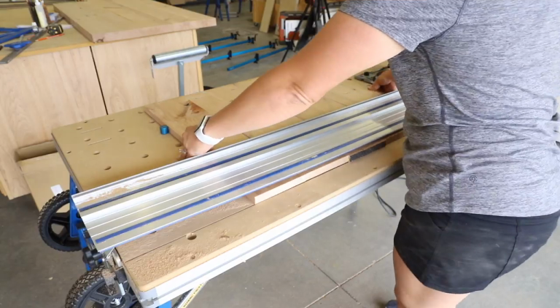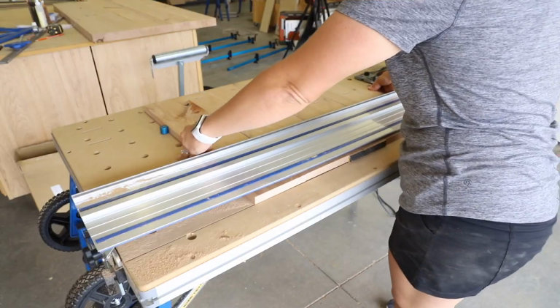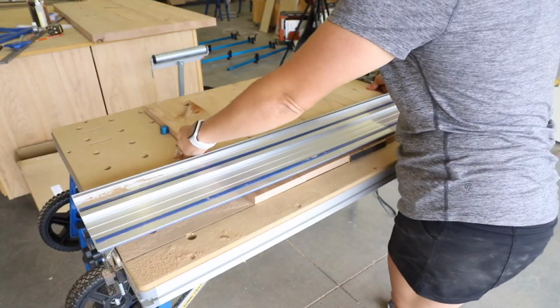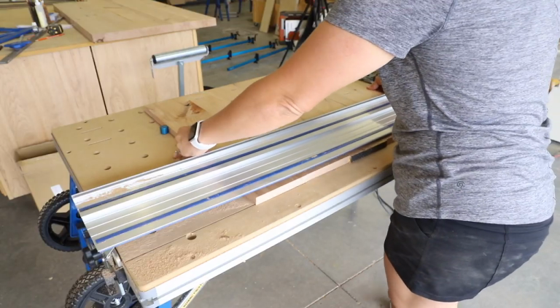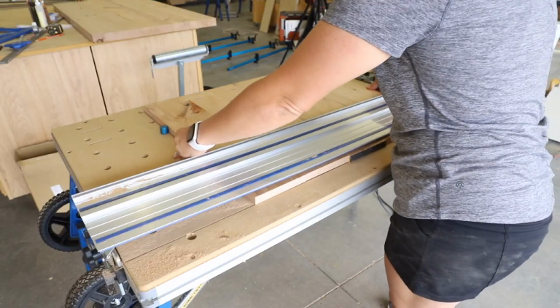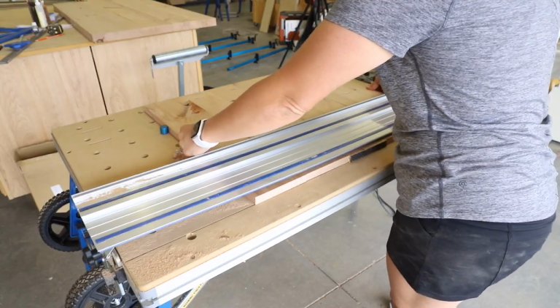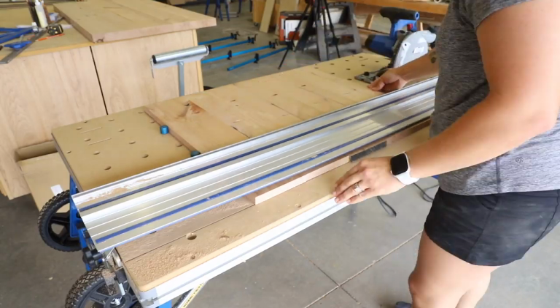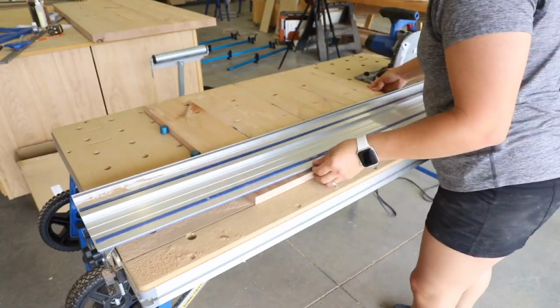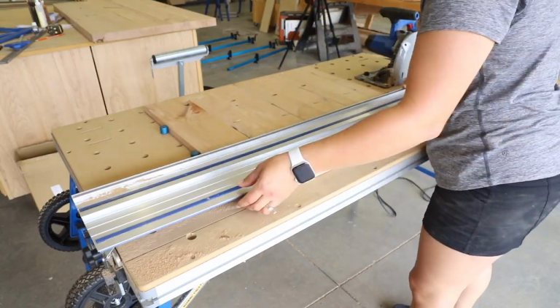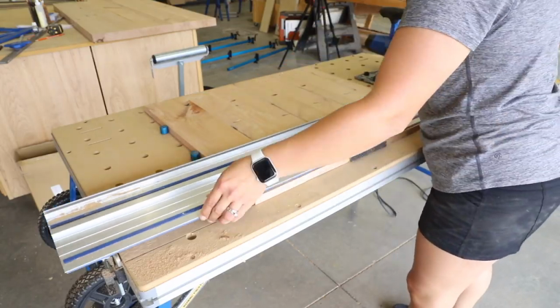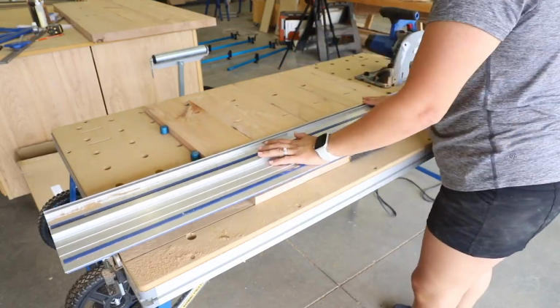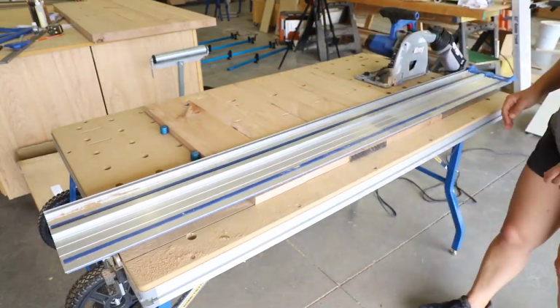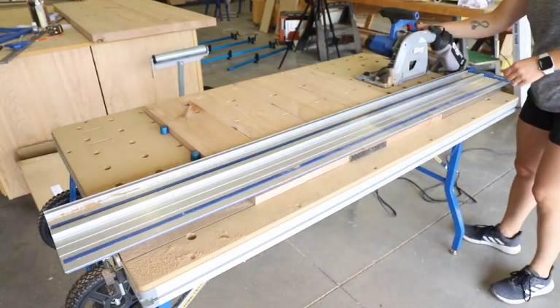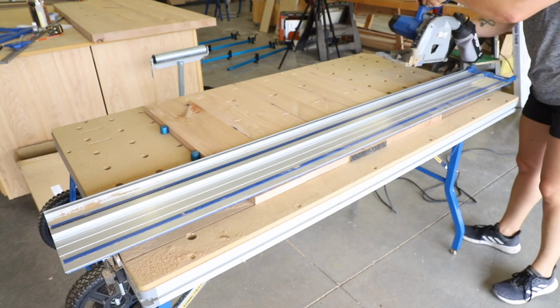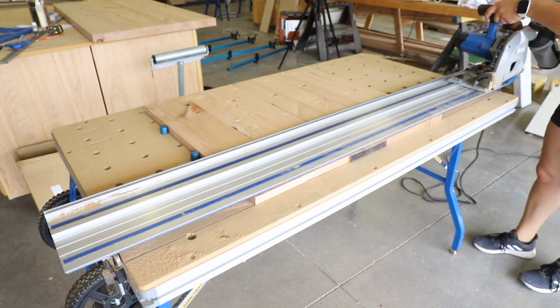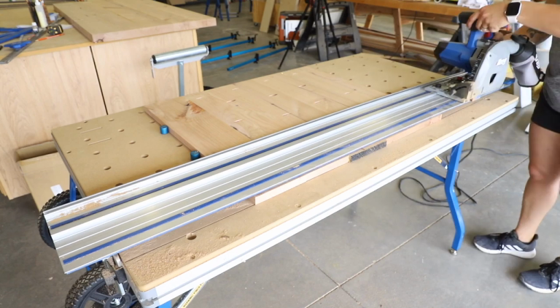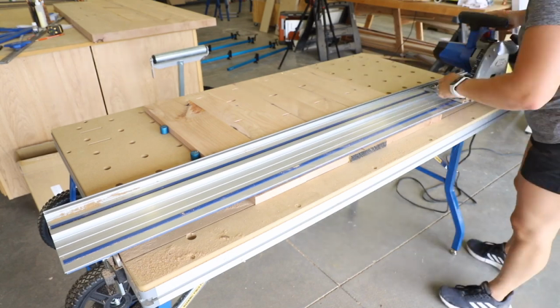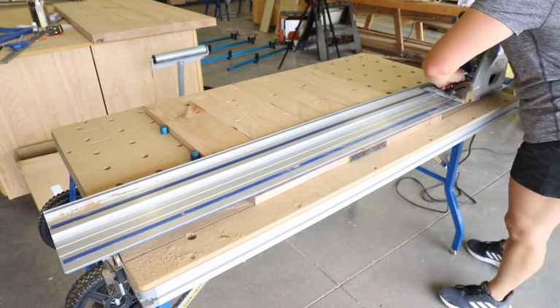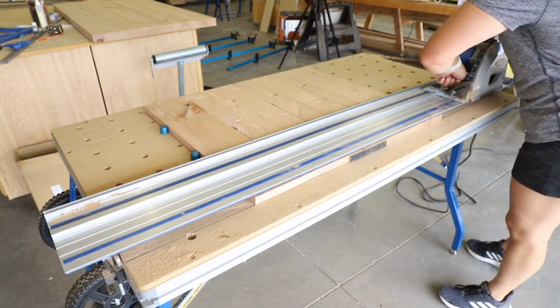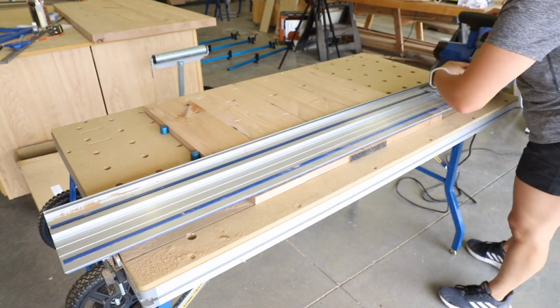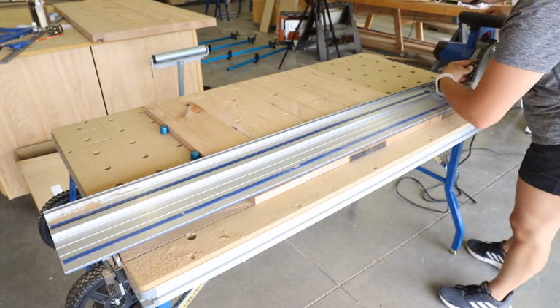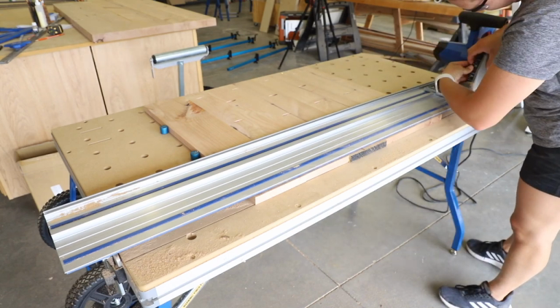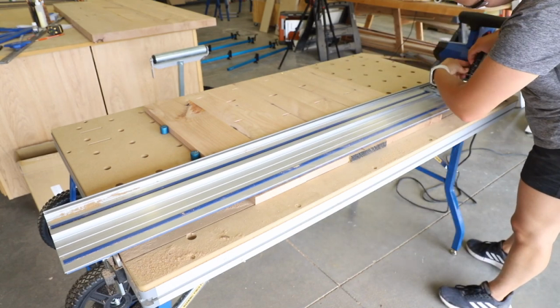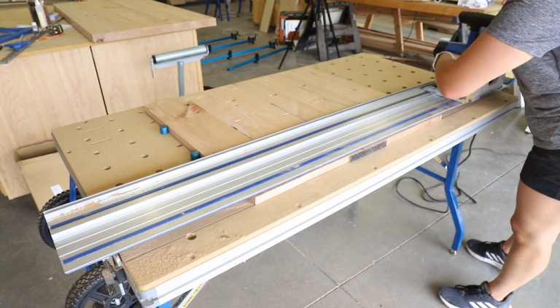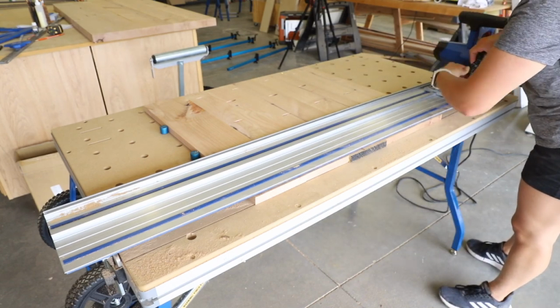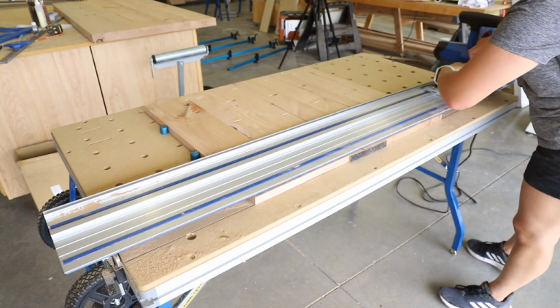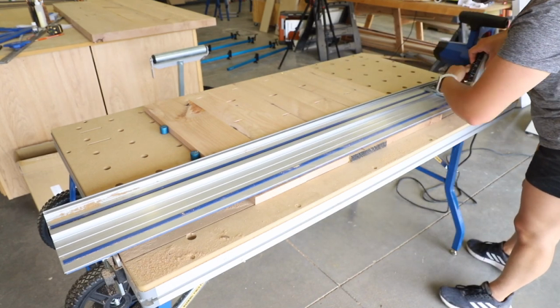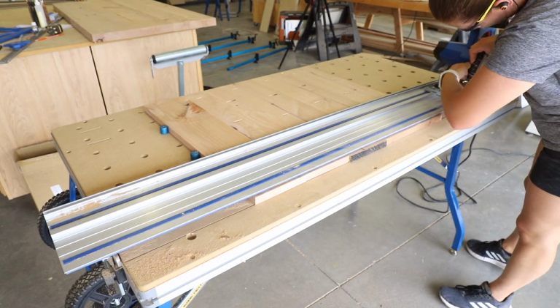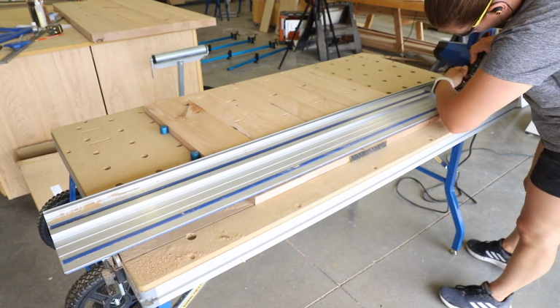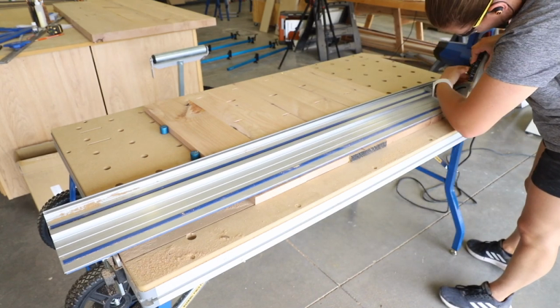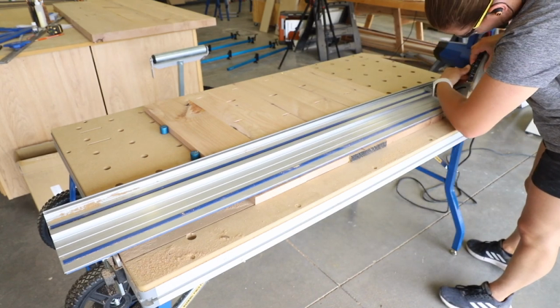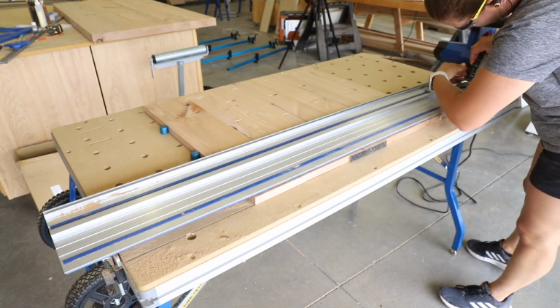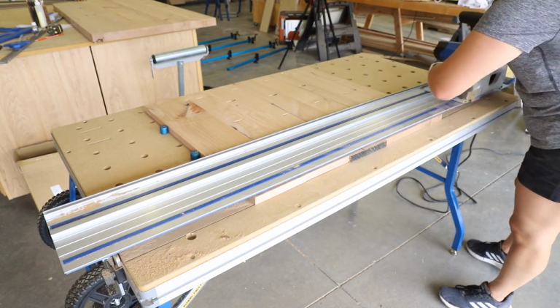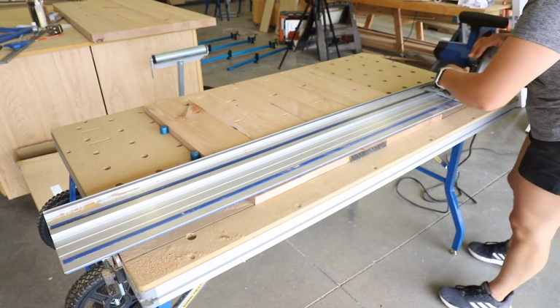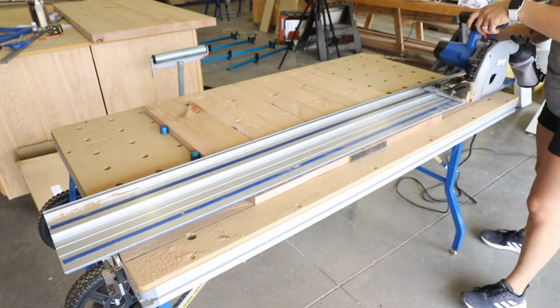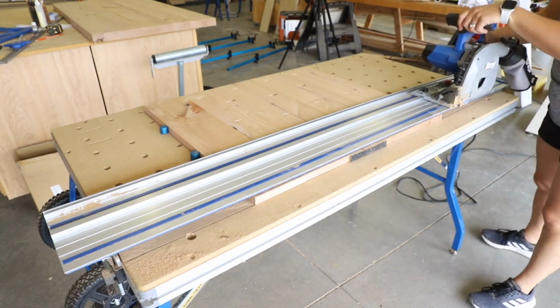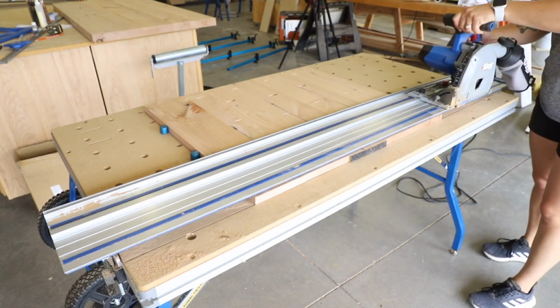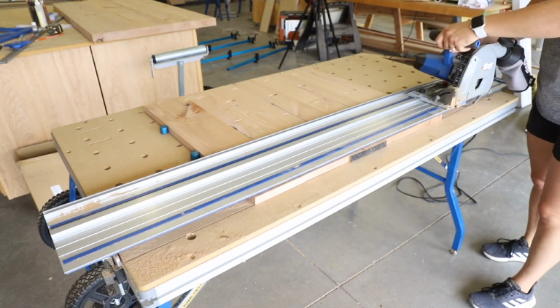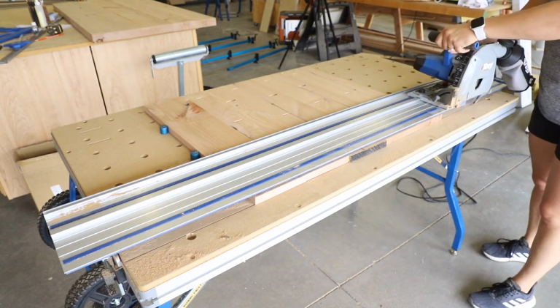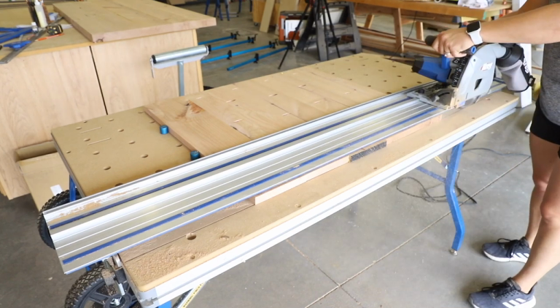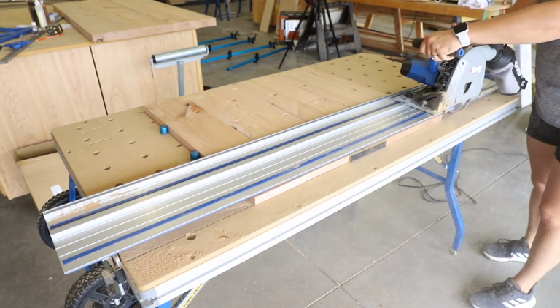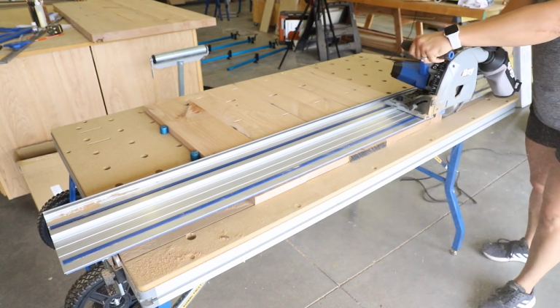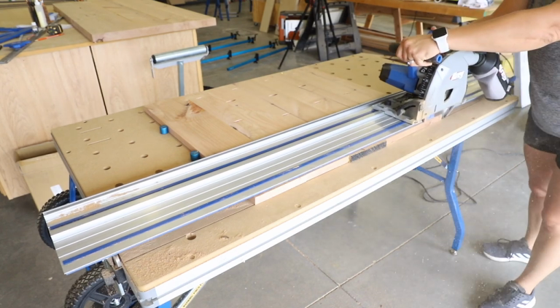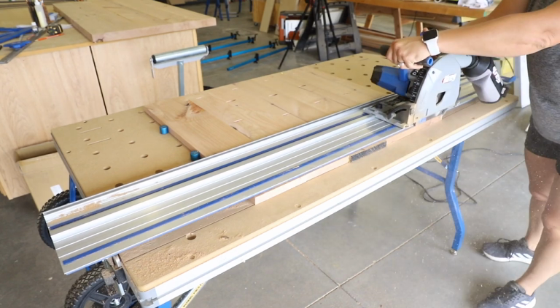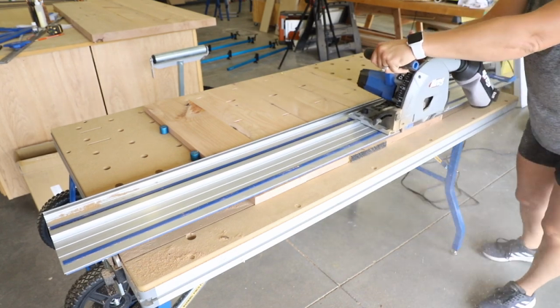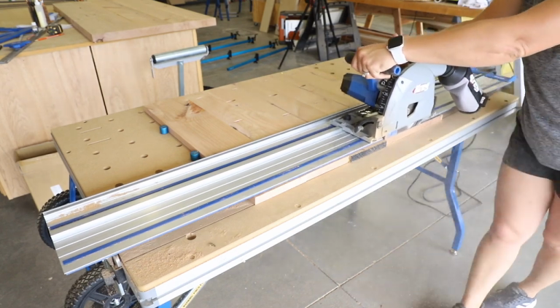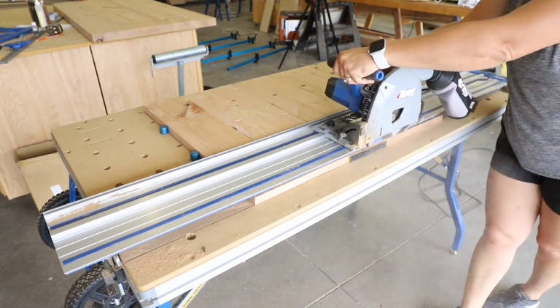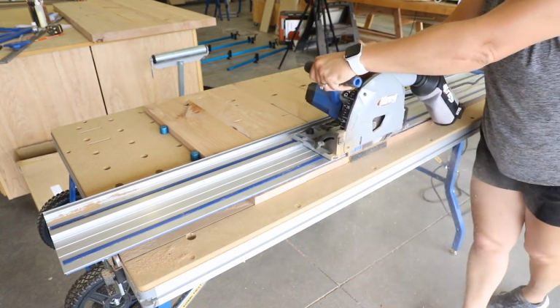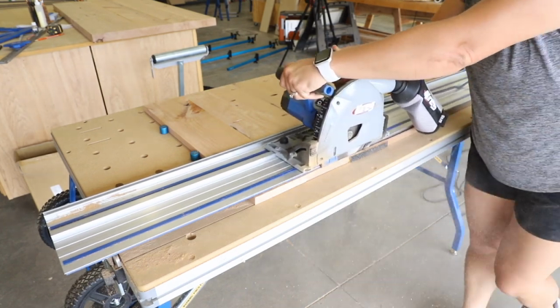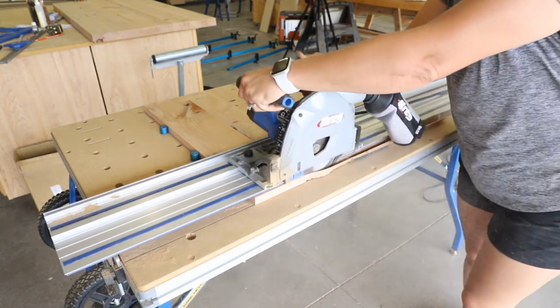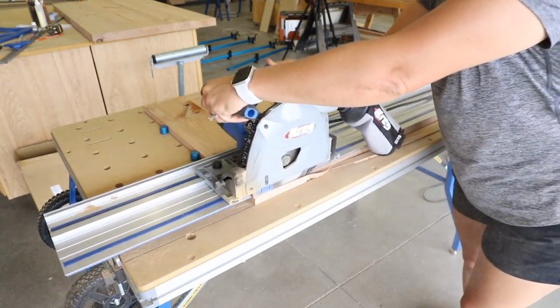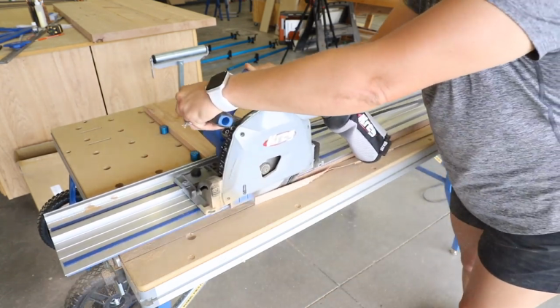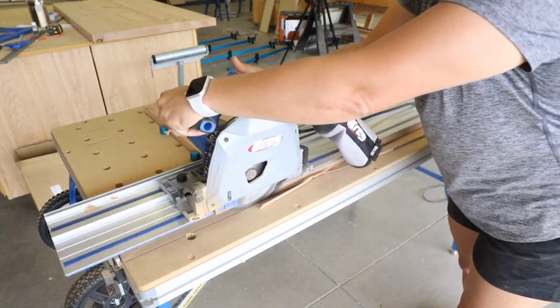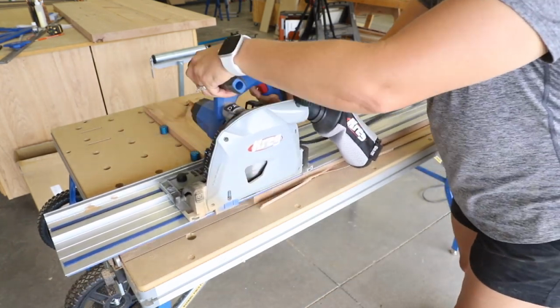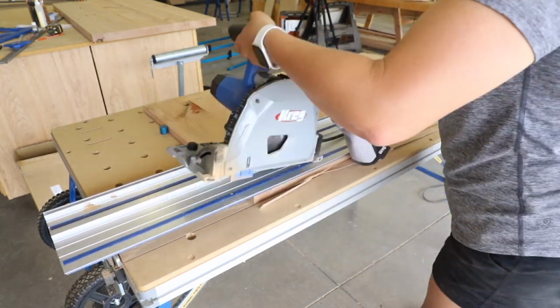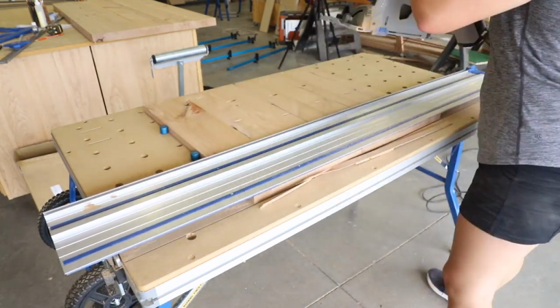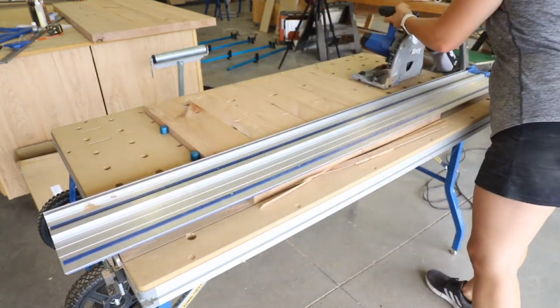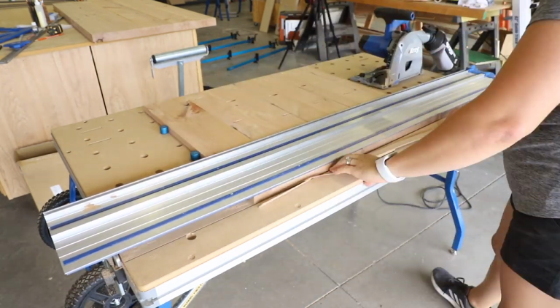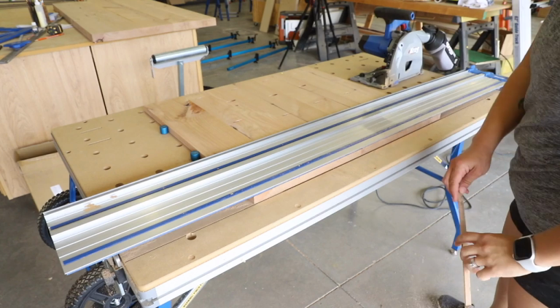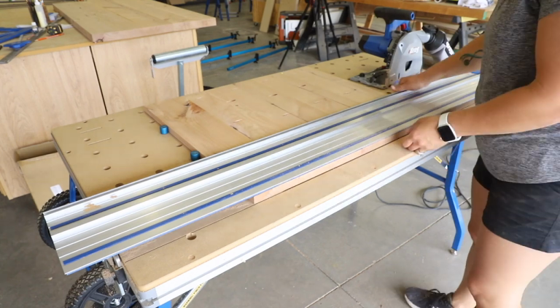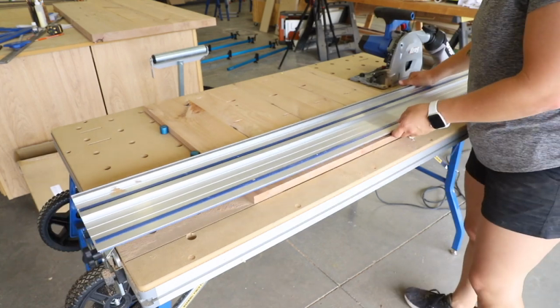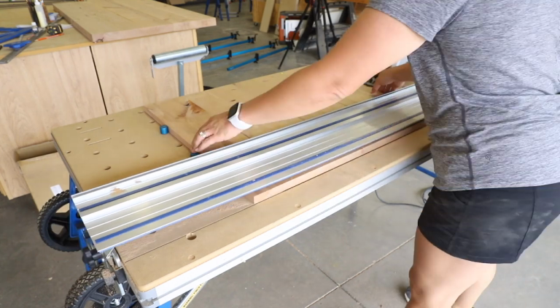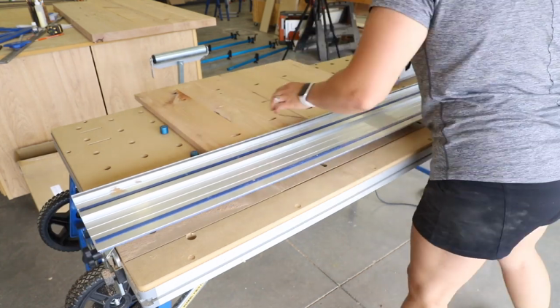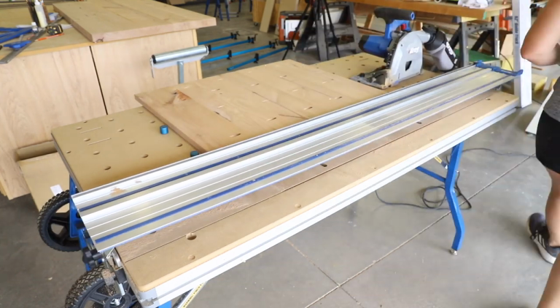I had intentionally cut the boards for the side panels slightly long as well, so I followed the same steps to get them squared up and cut down to size.